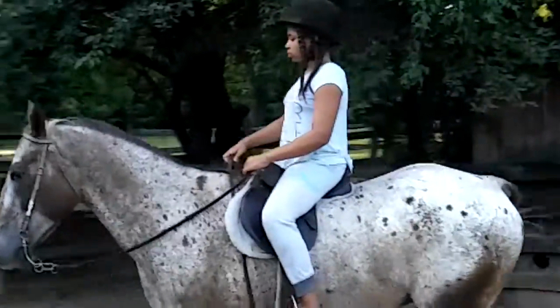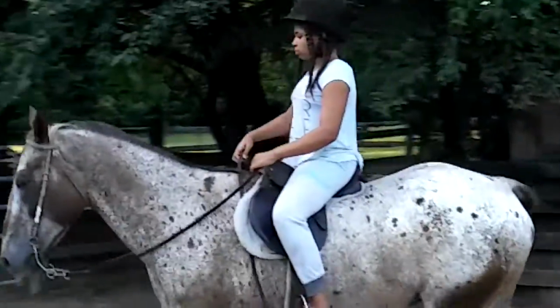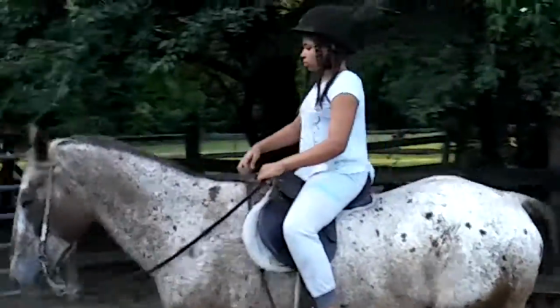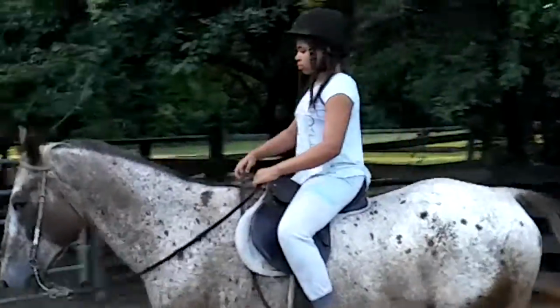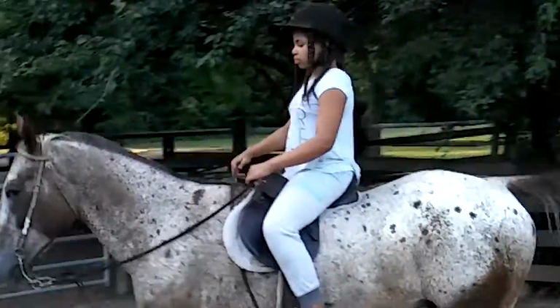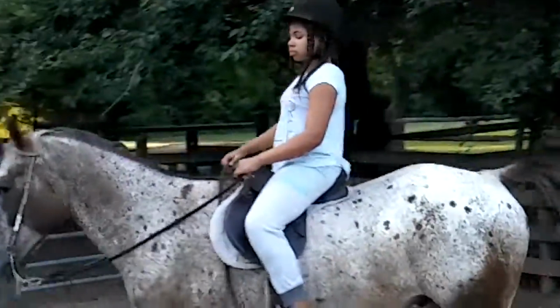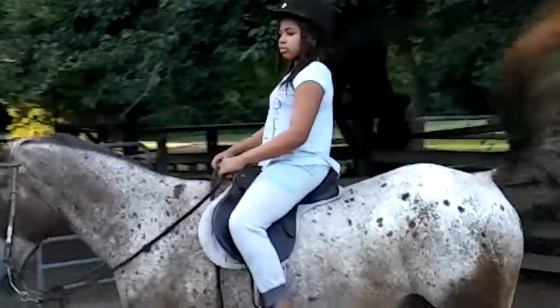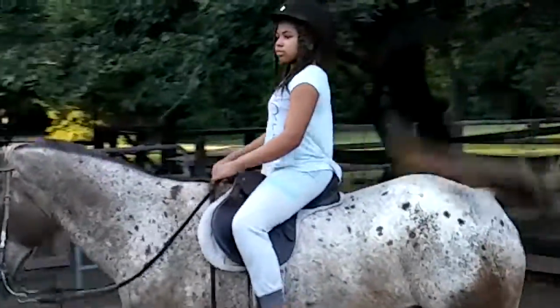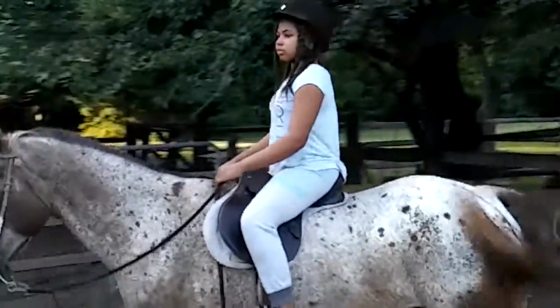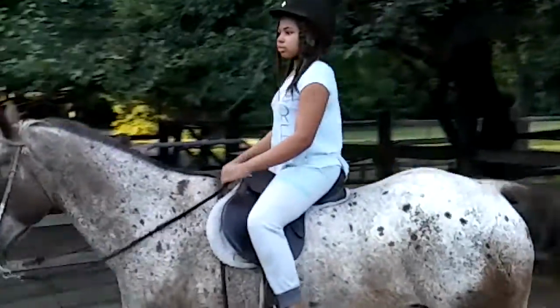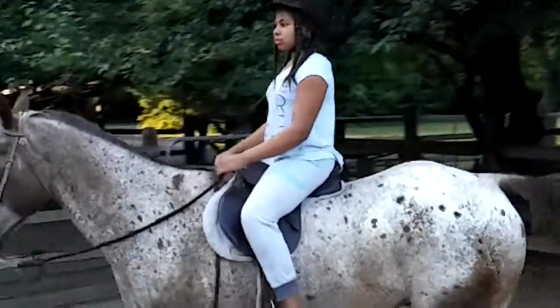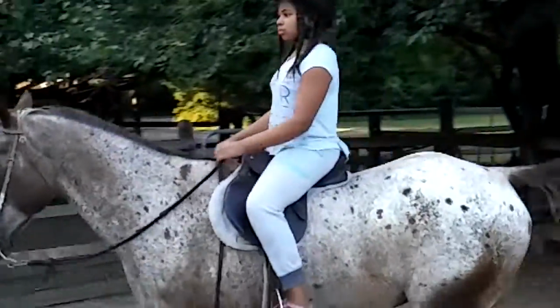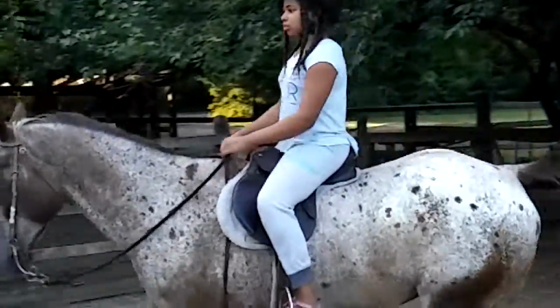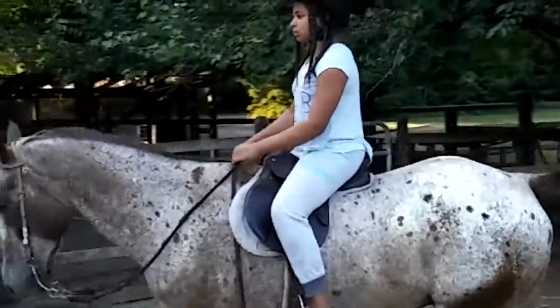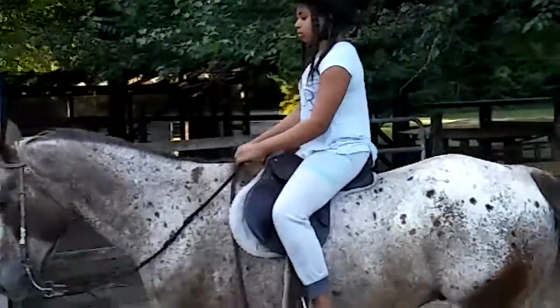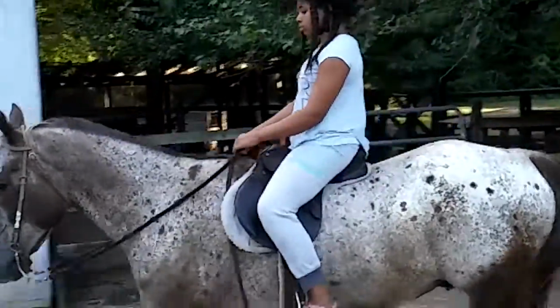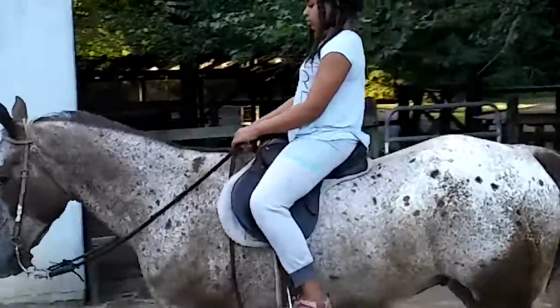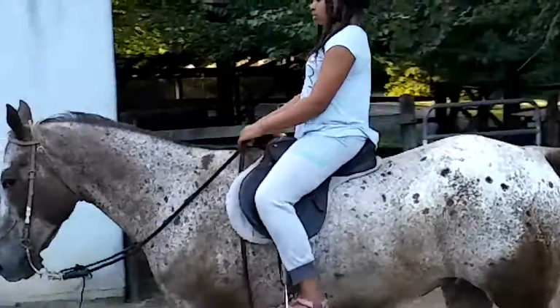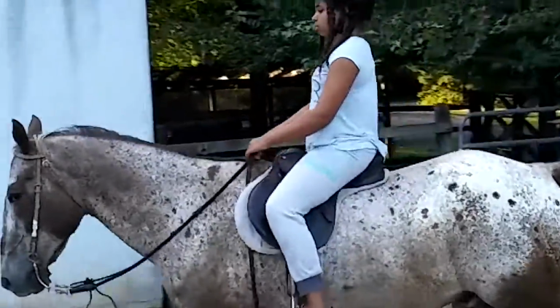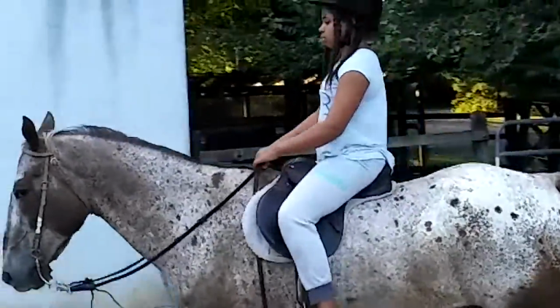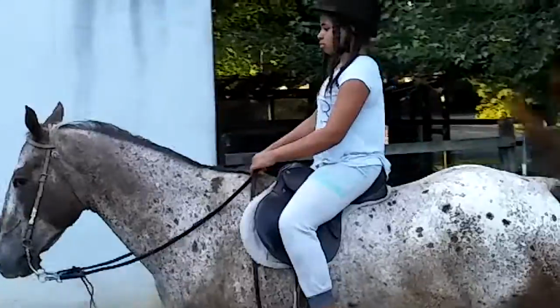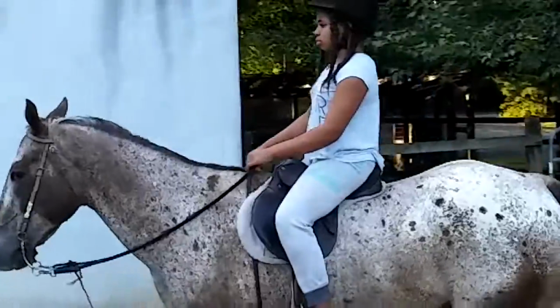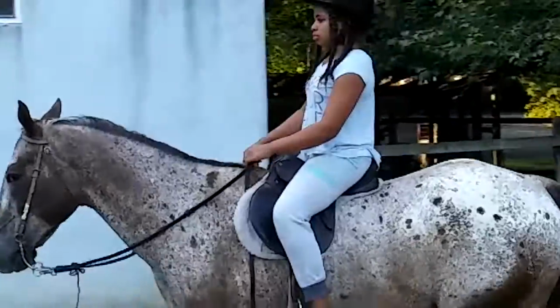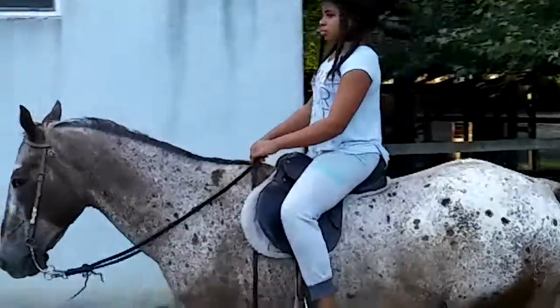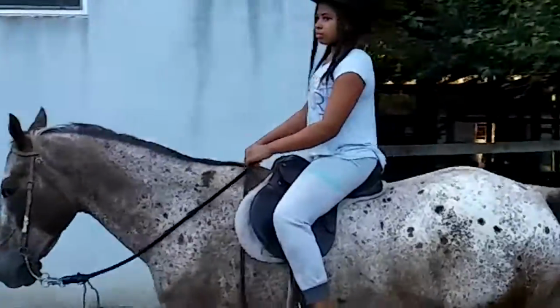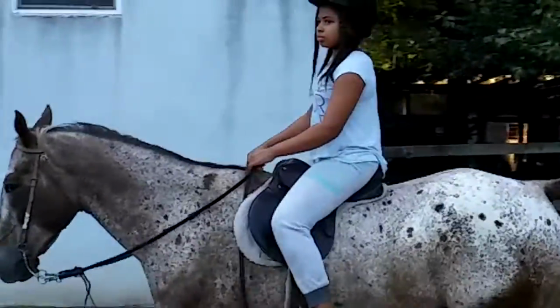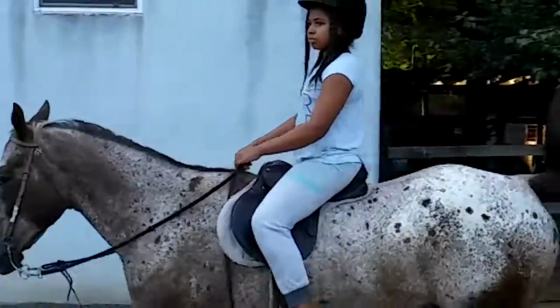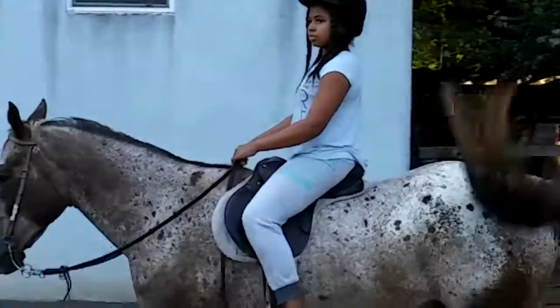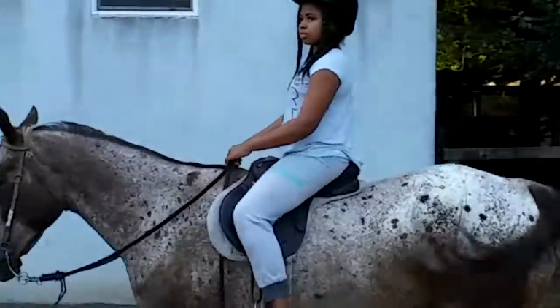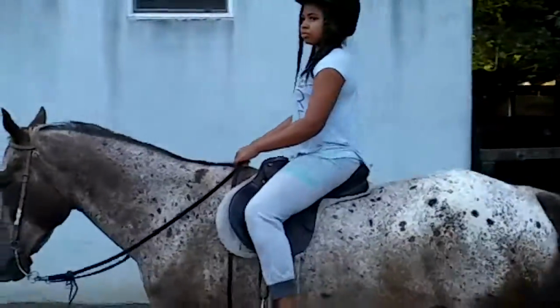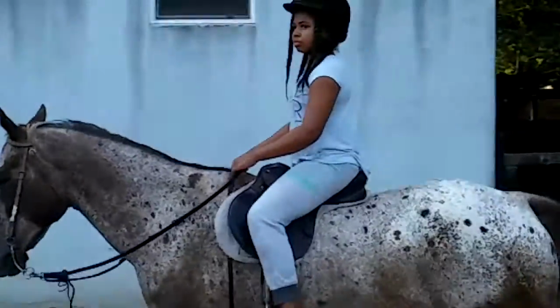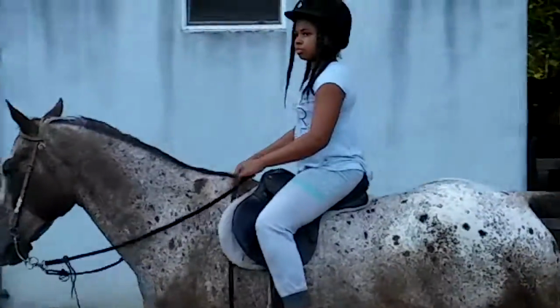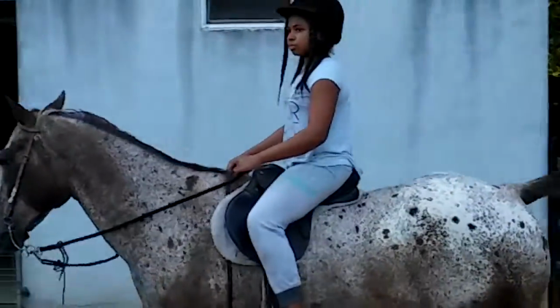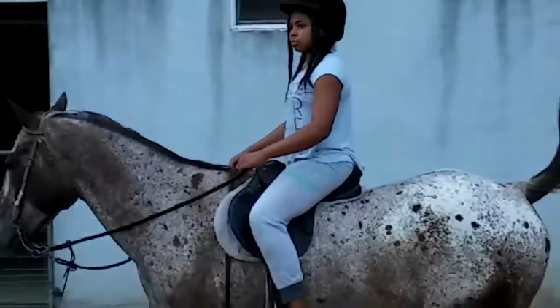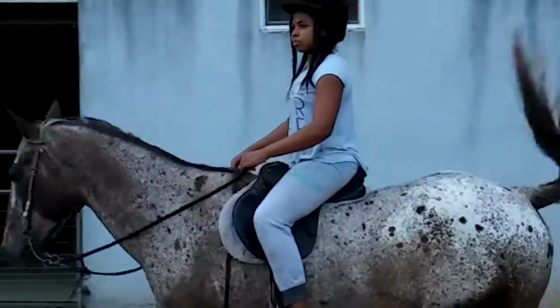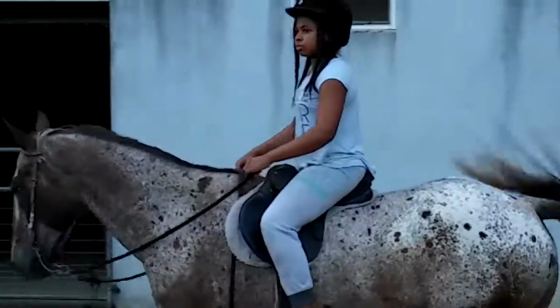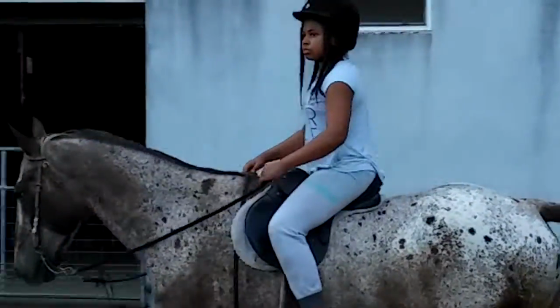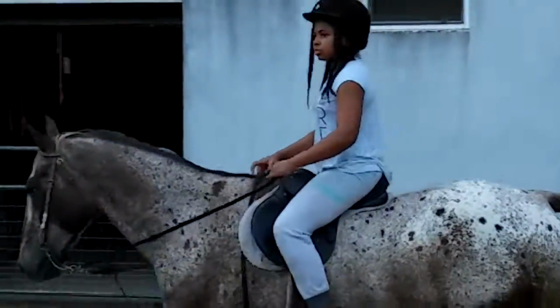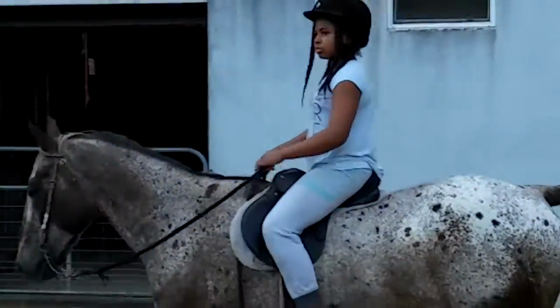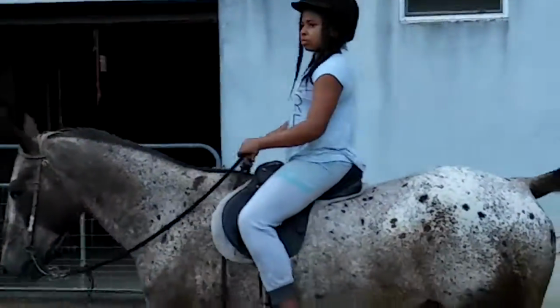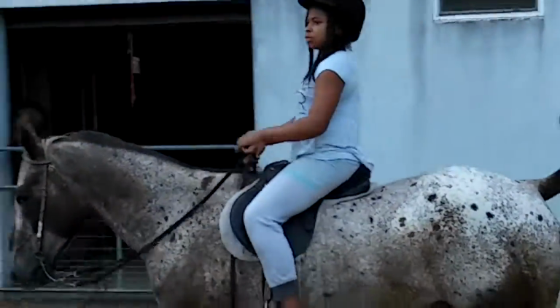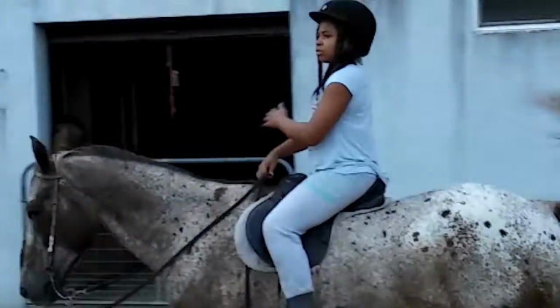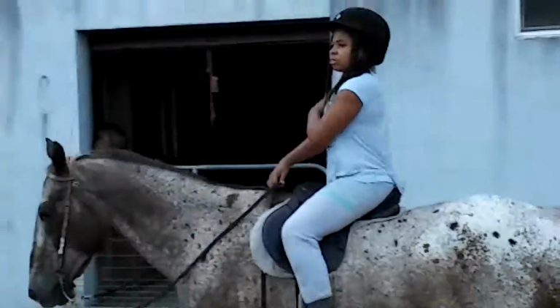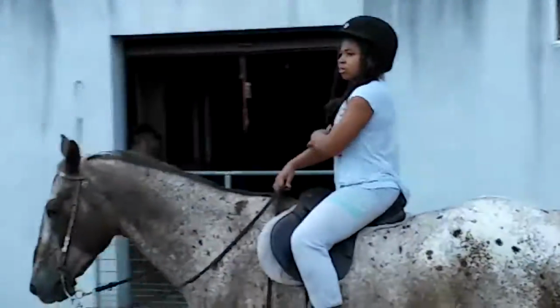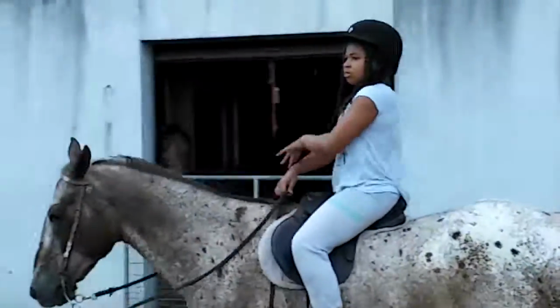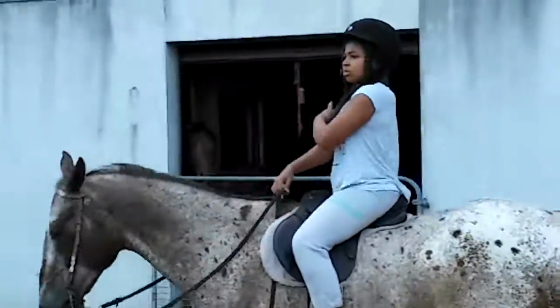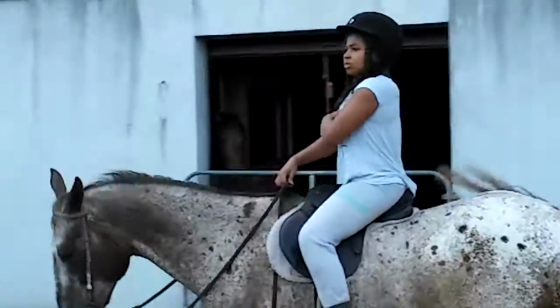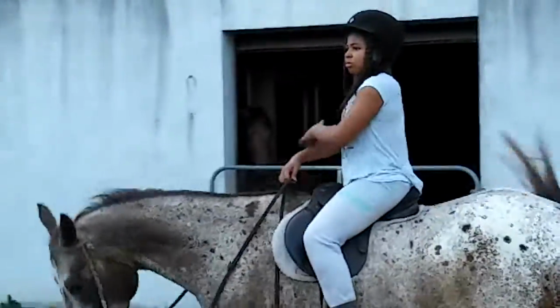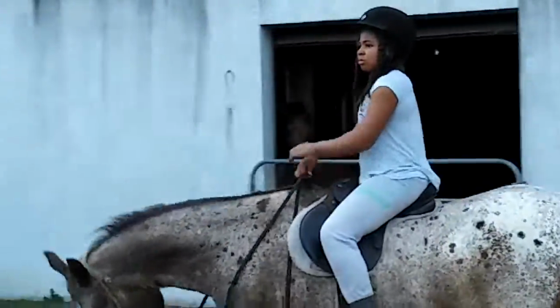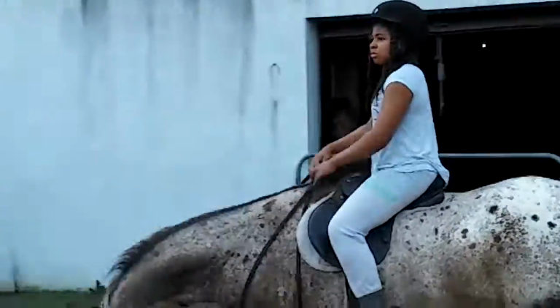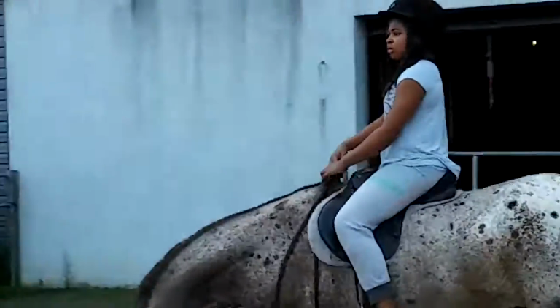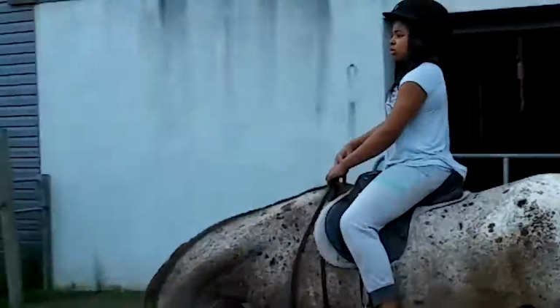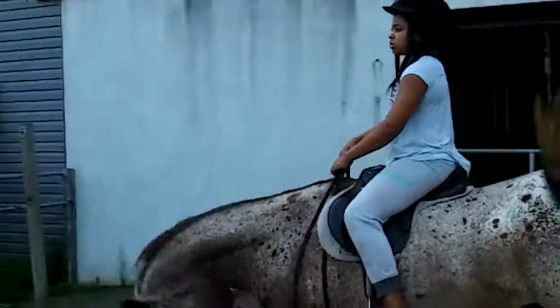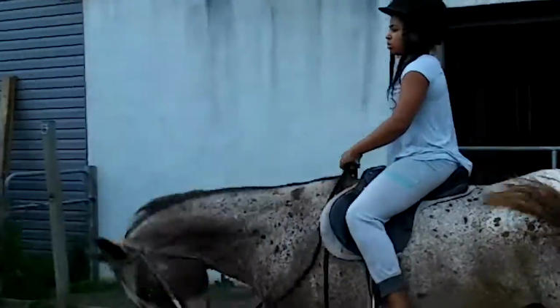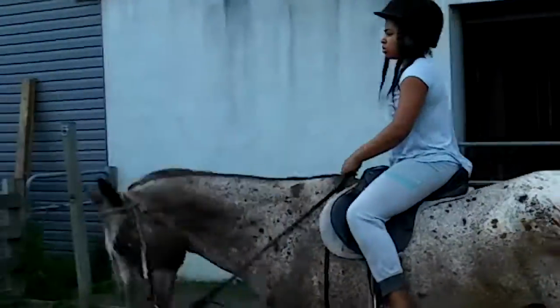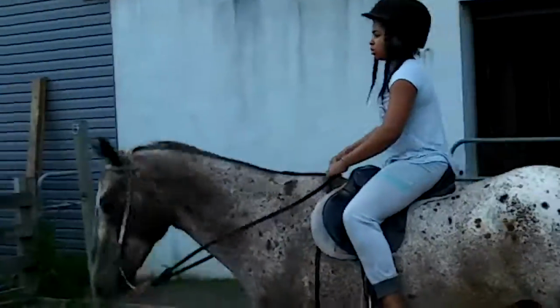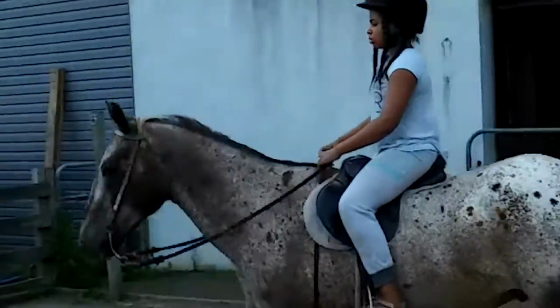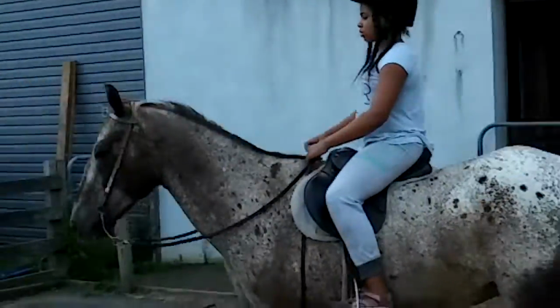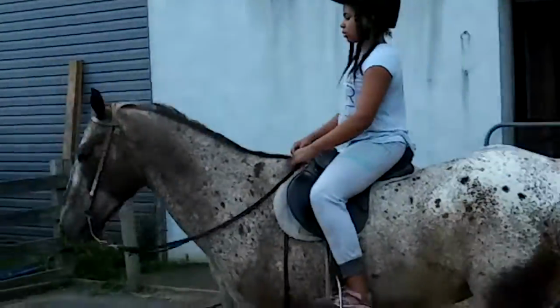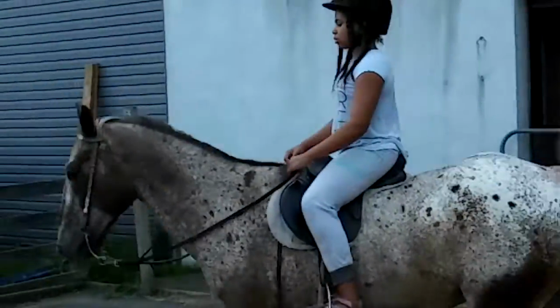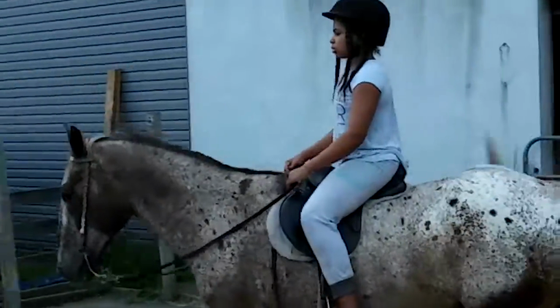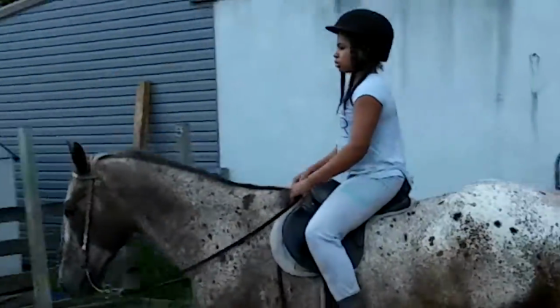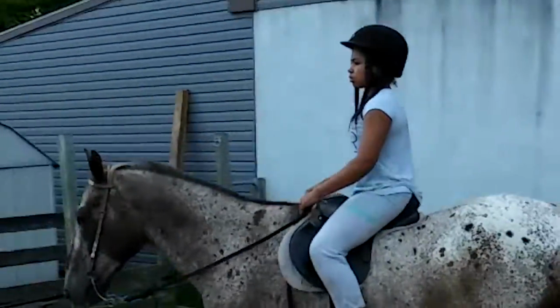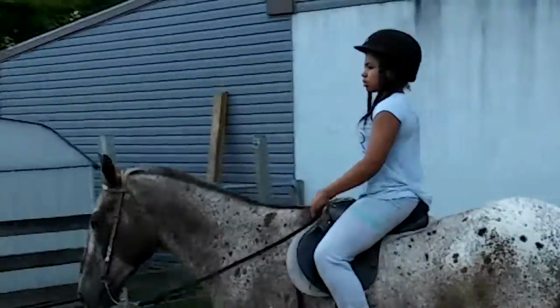Remember, after you signal them with the reins, let those reins go and put those on. Relax. Relax your hands.